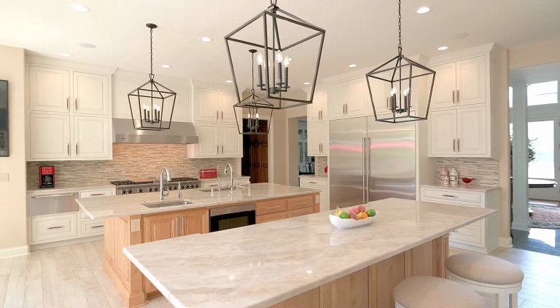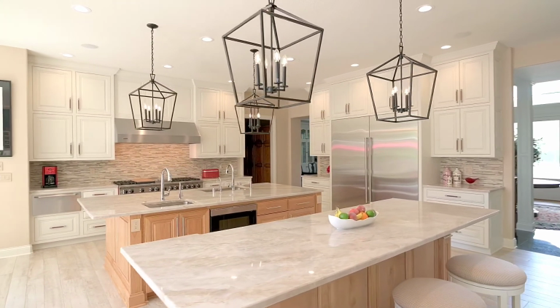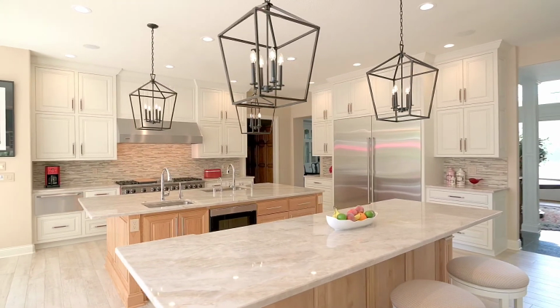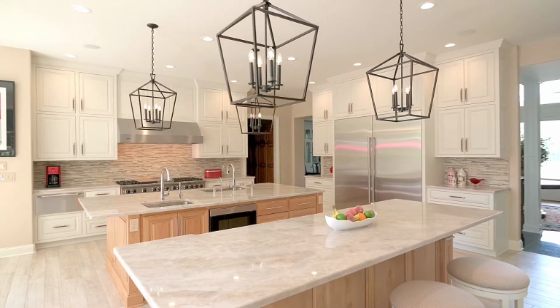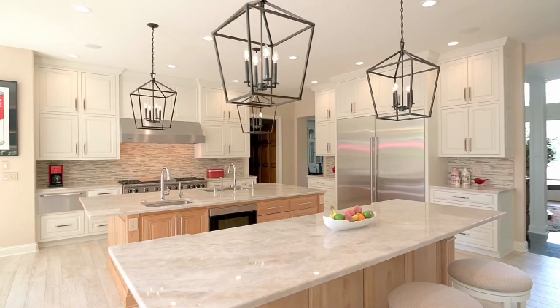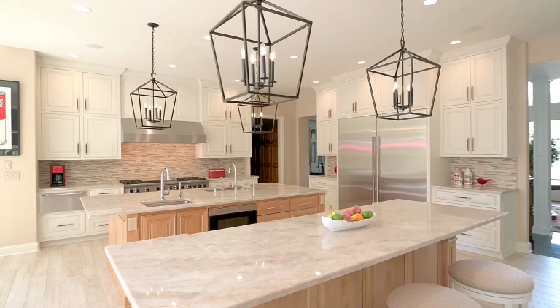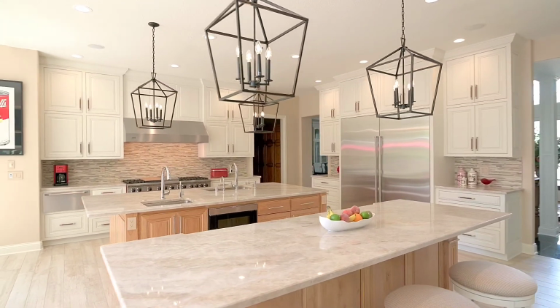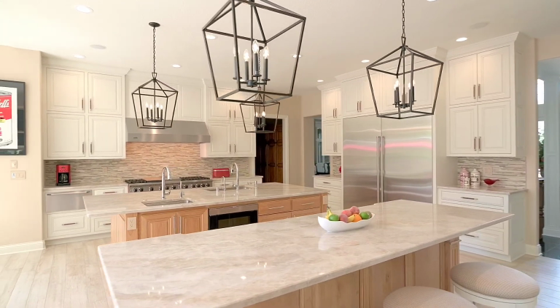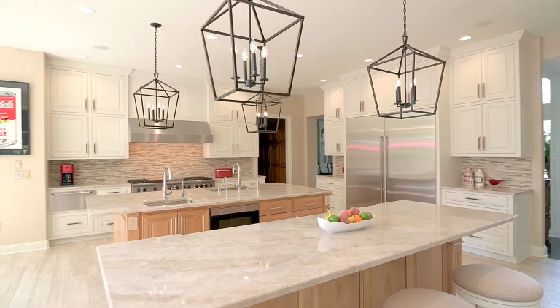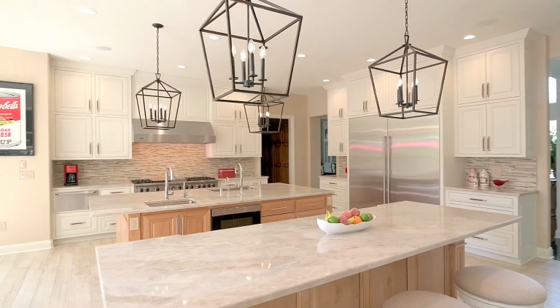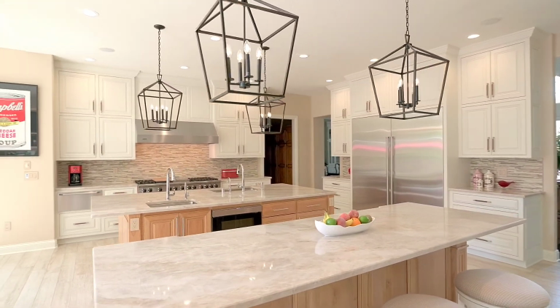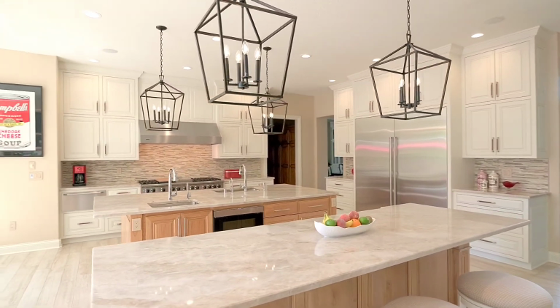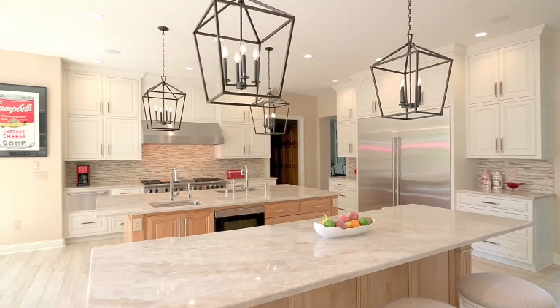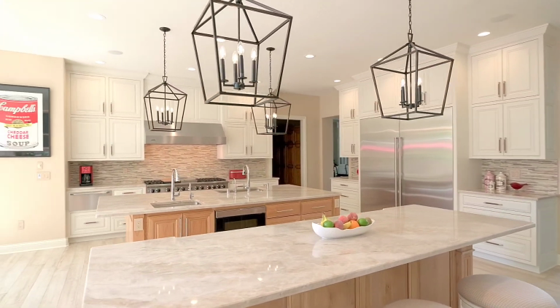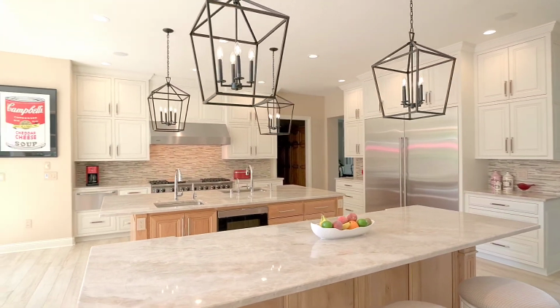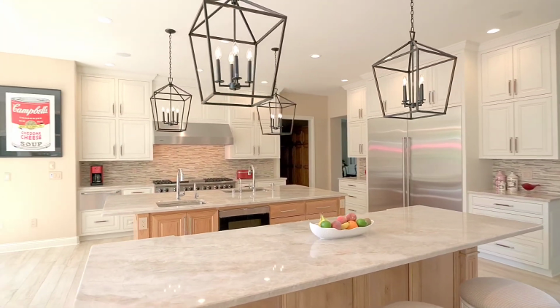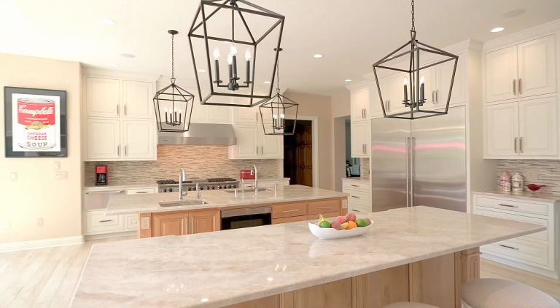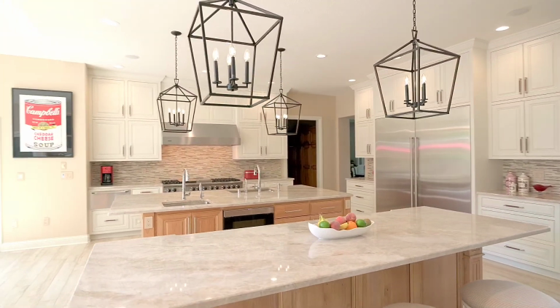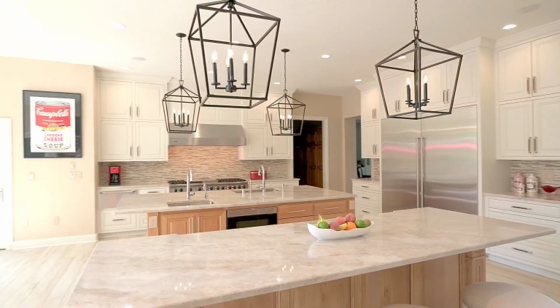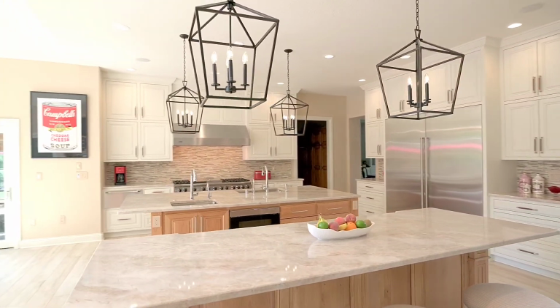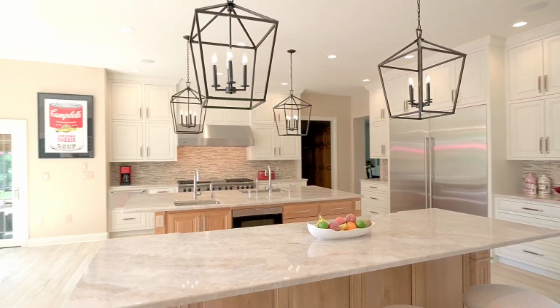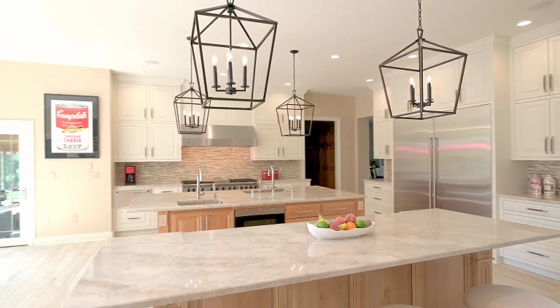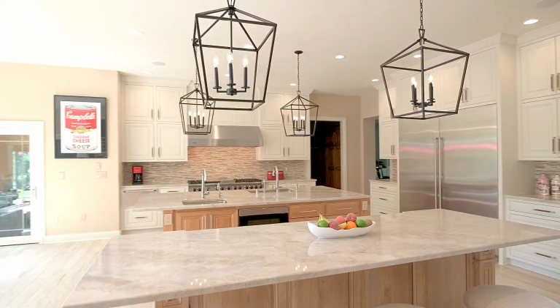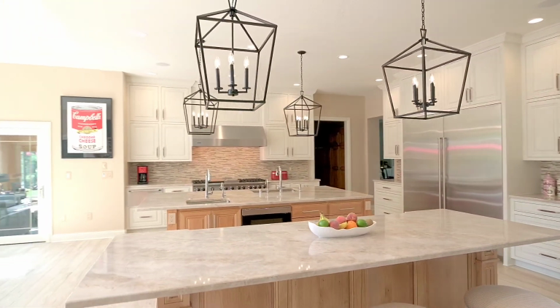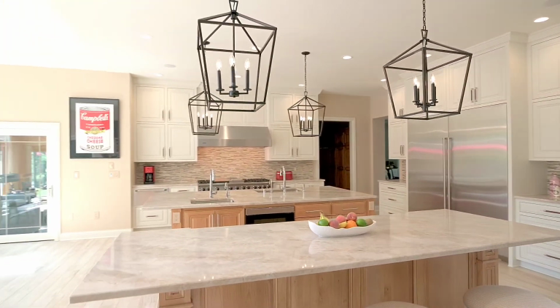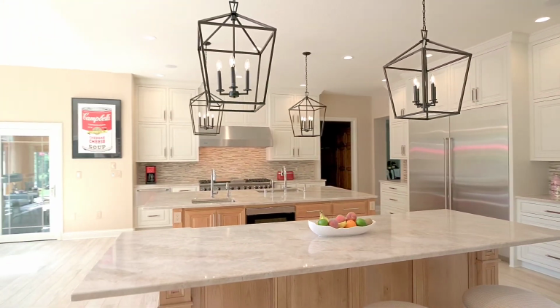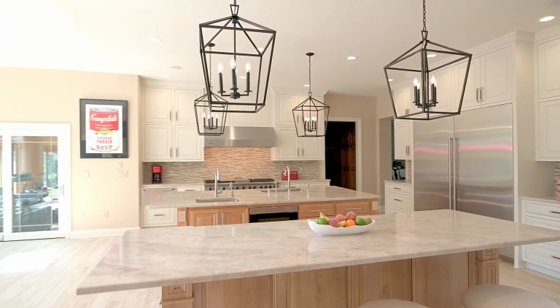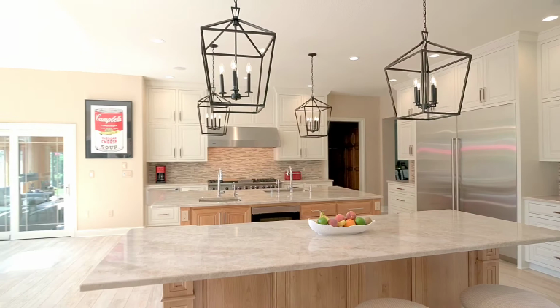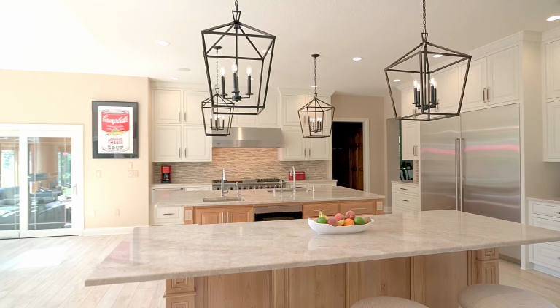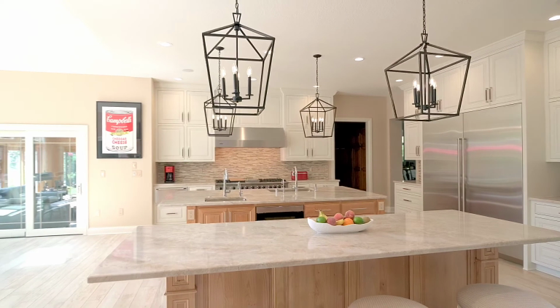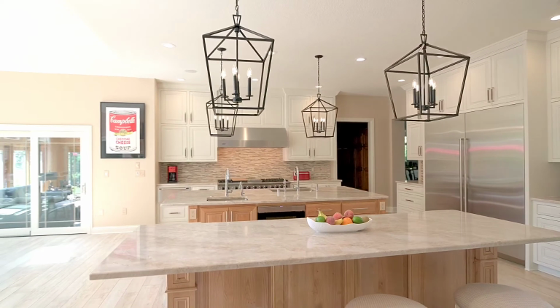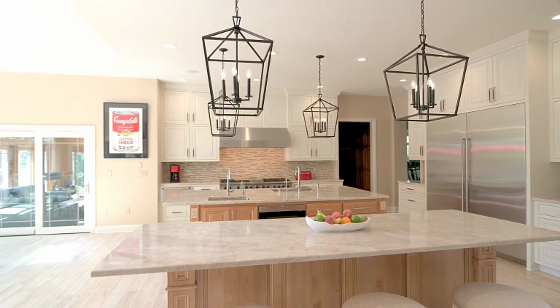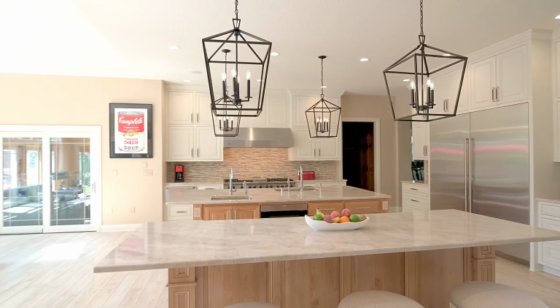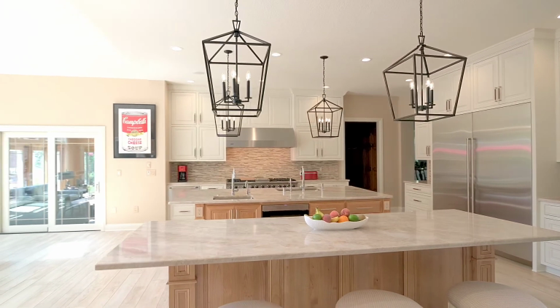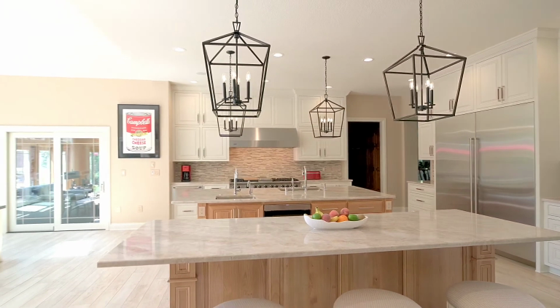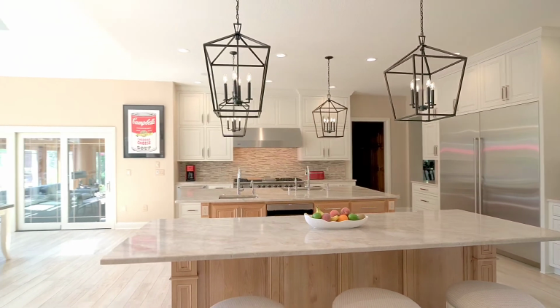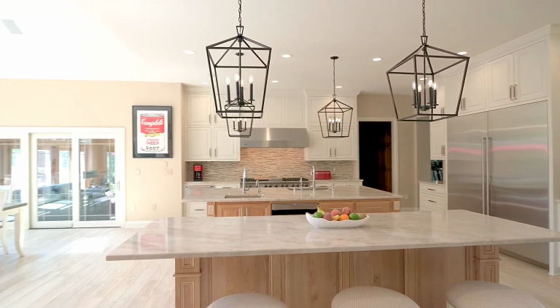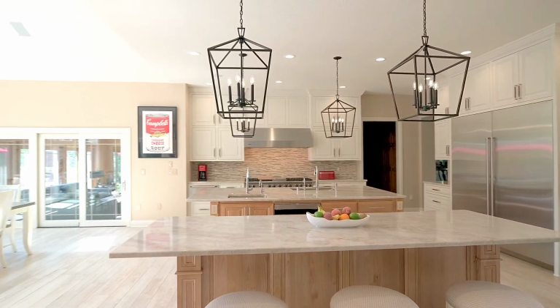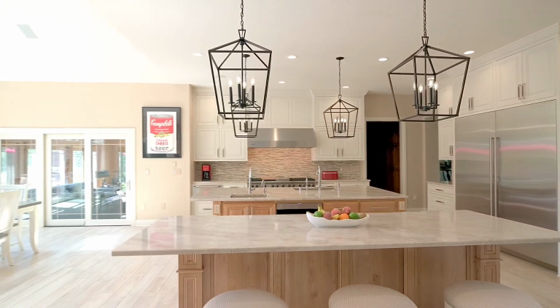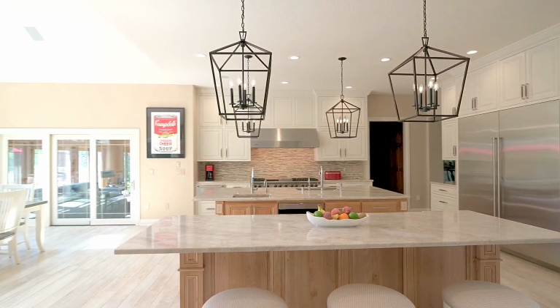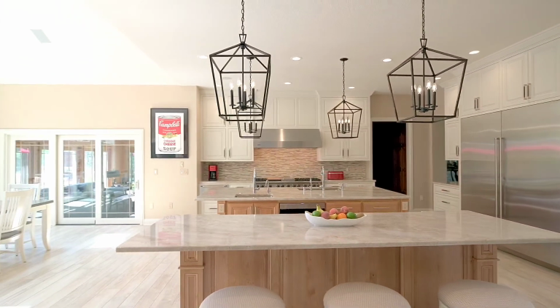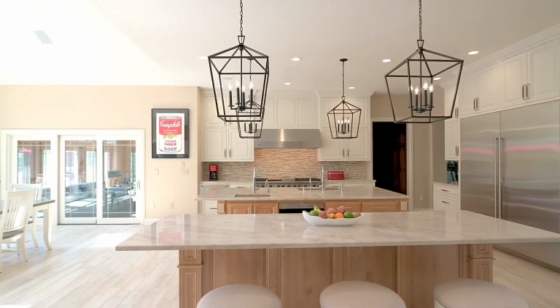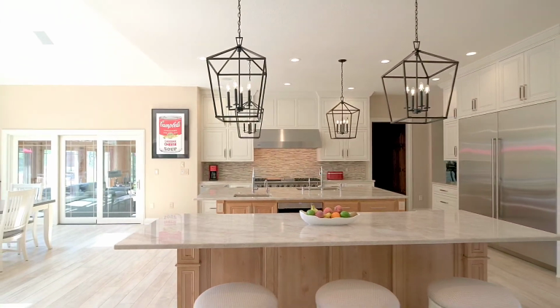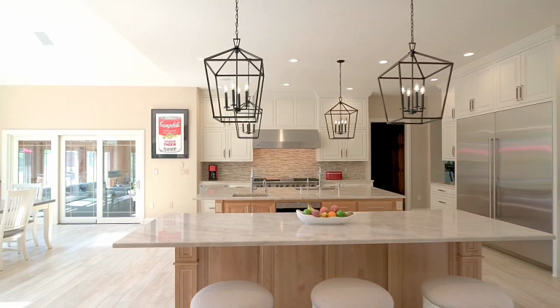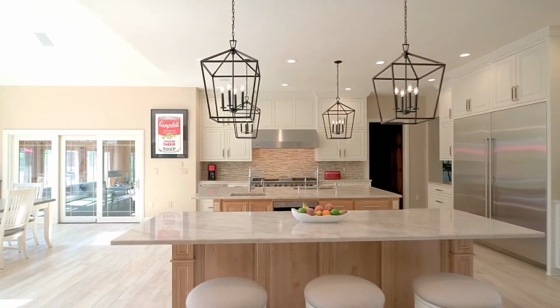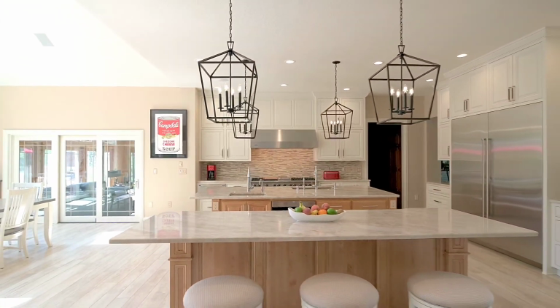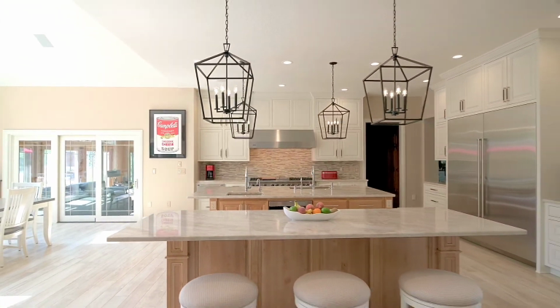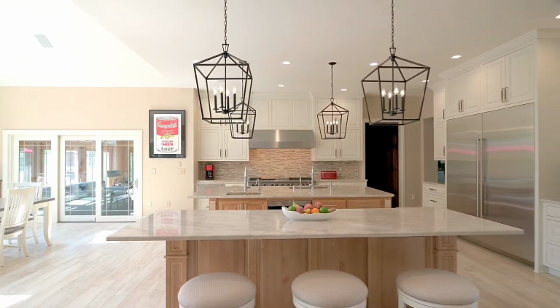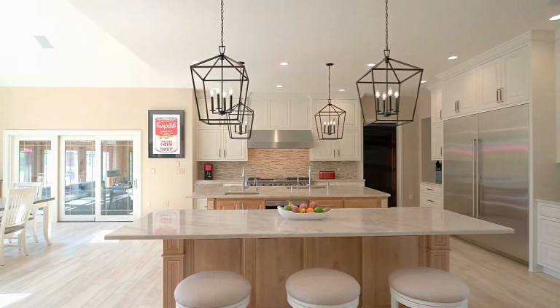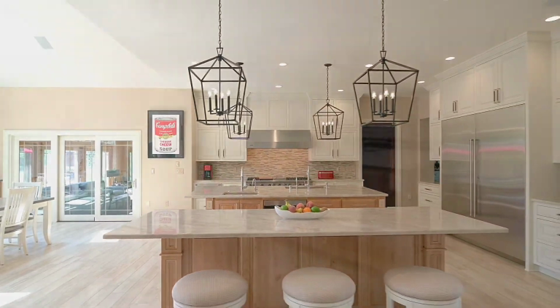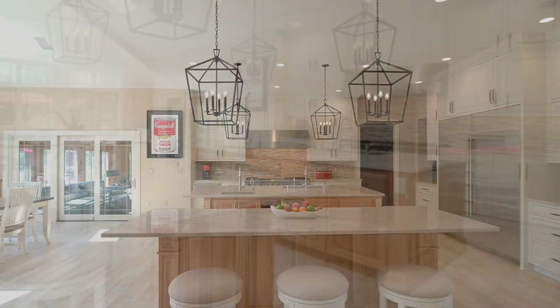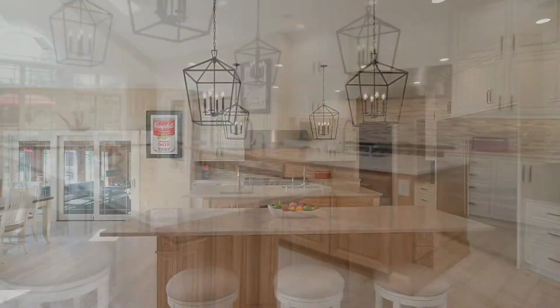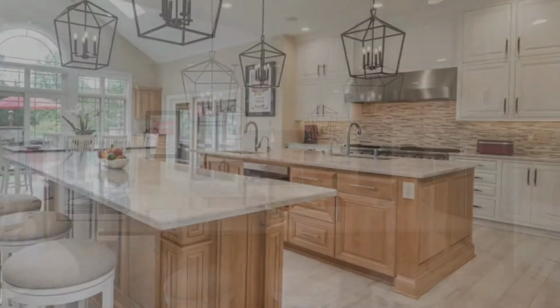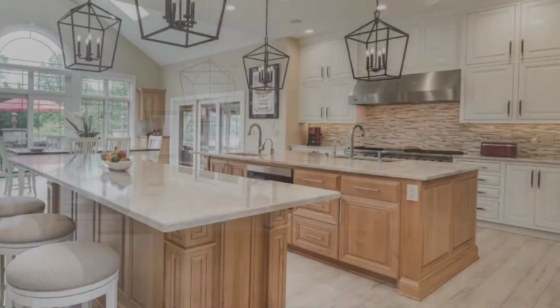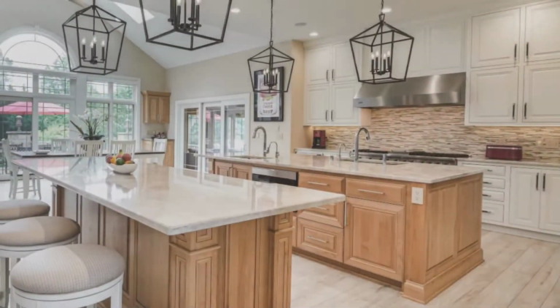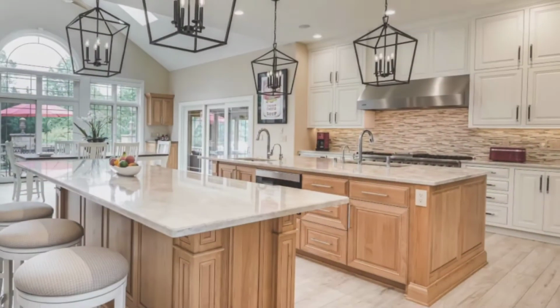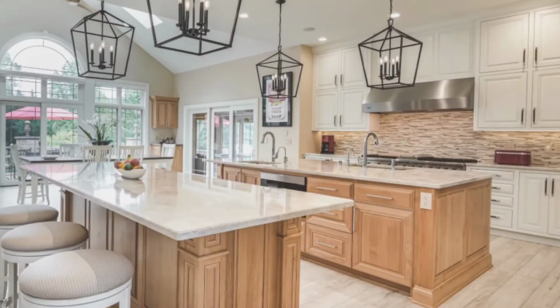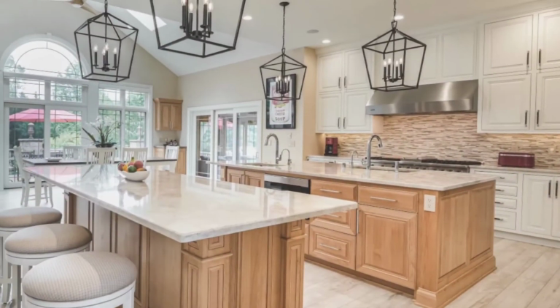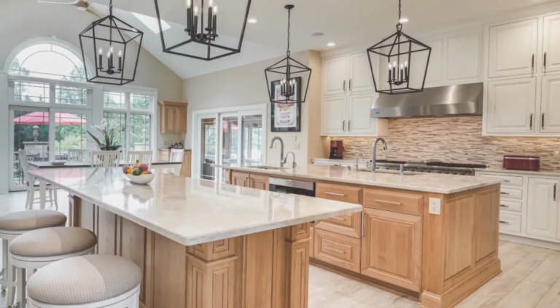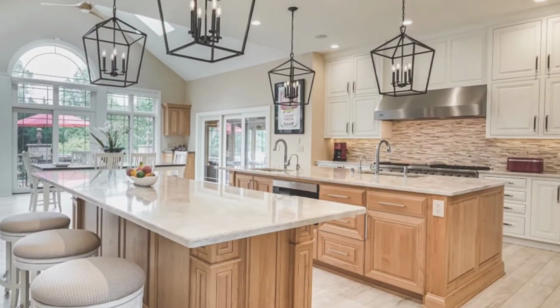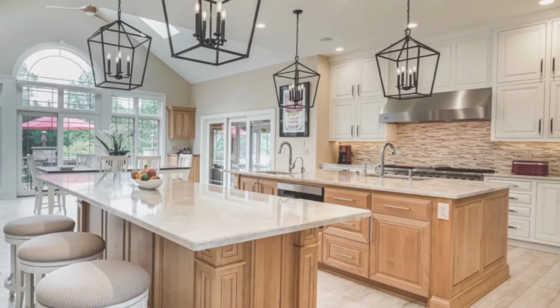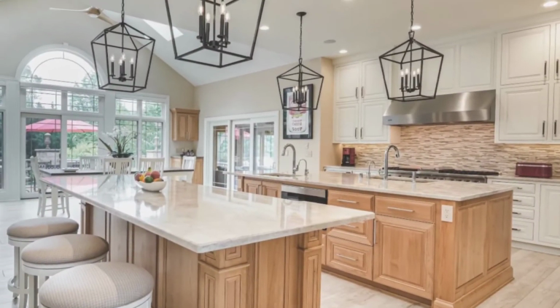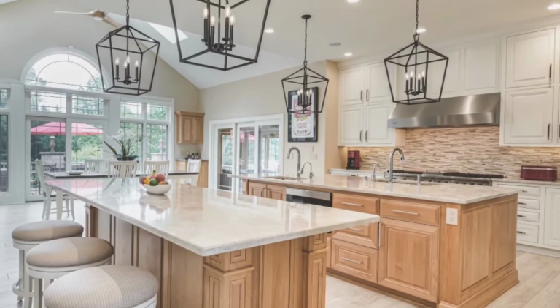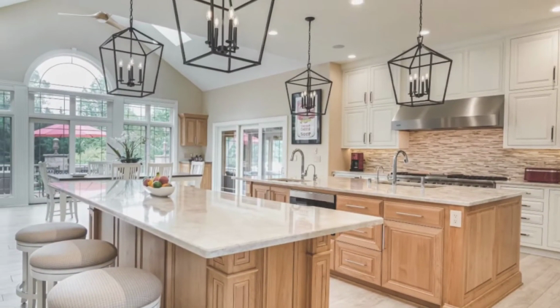The end result is a beautiful, open, functional kitchen that still leaves plenty of room for entertaining family and guests.